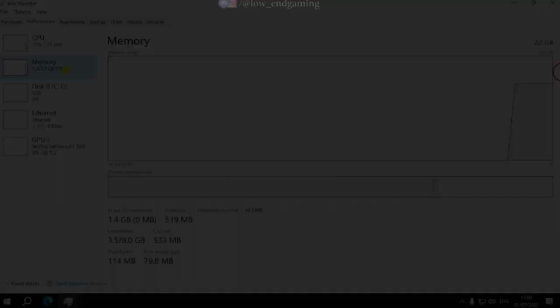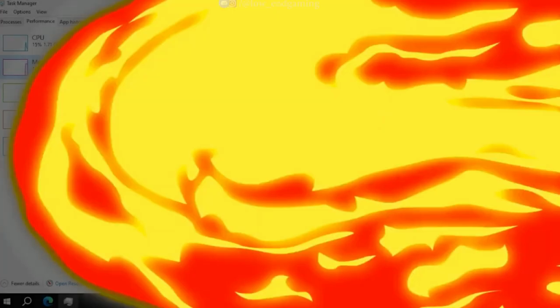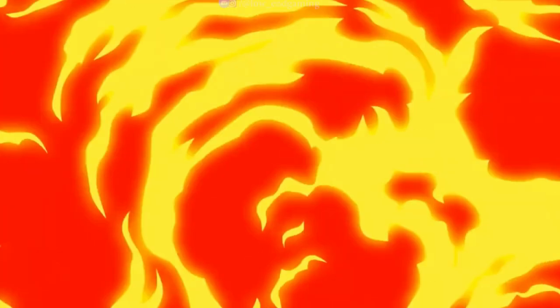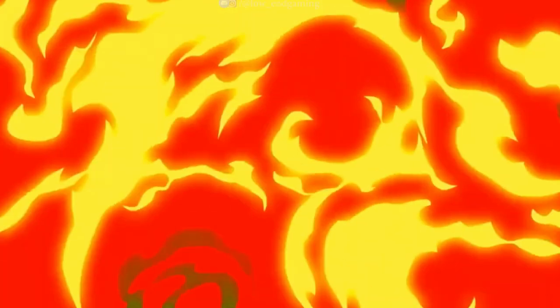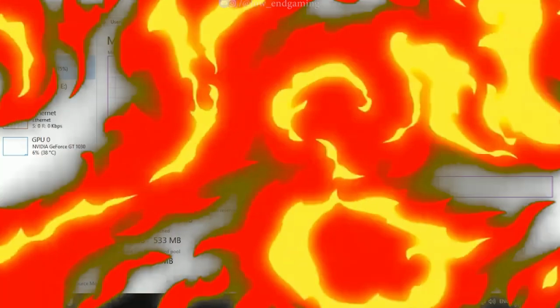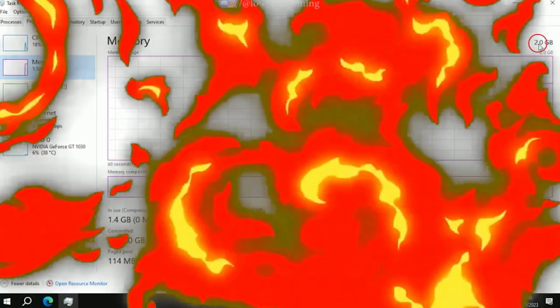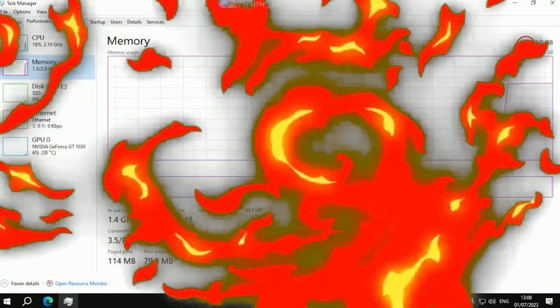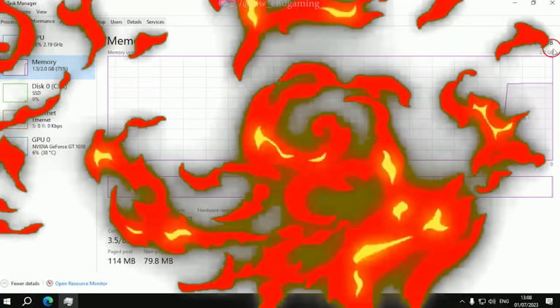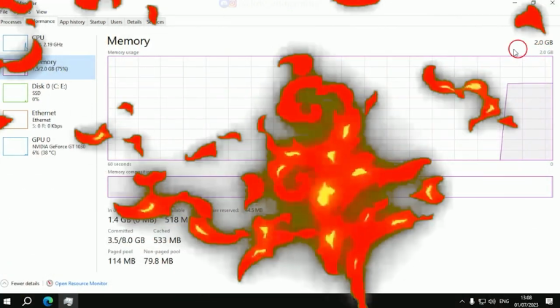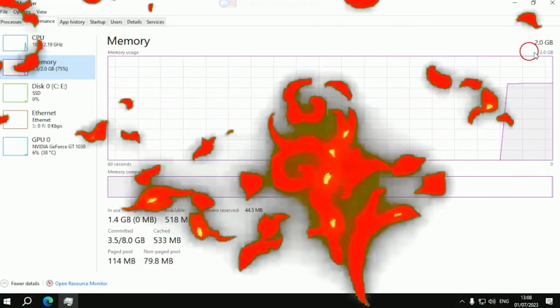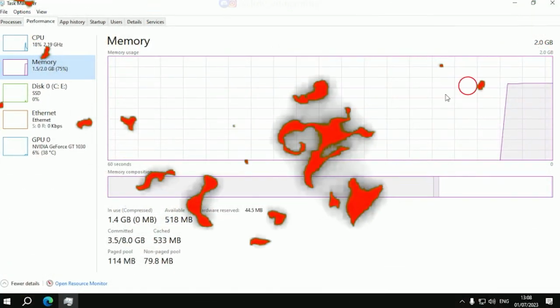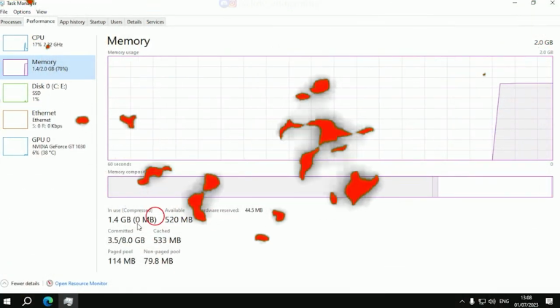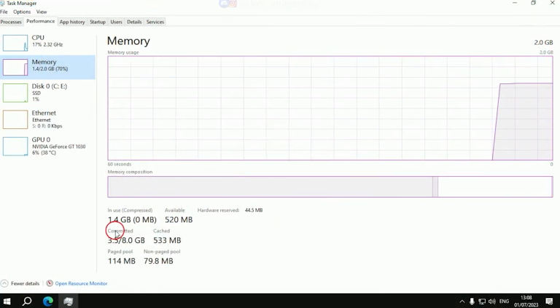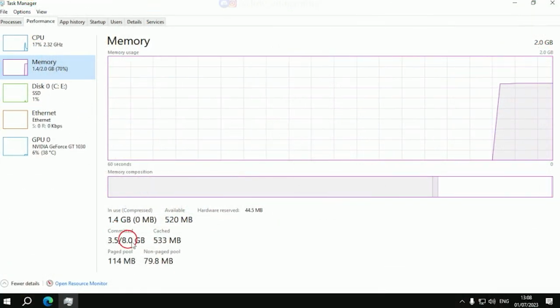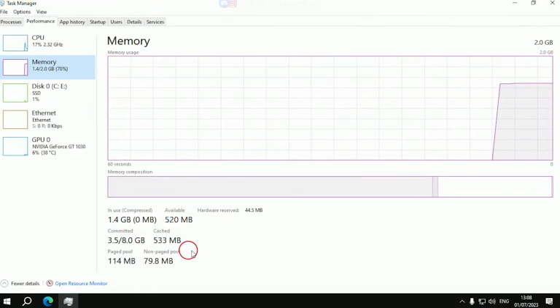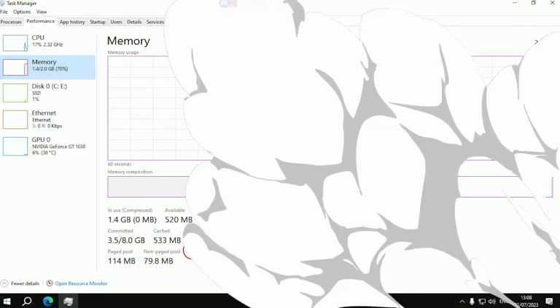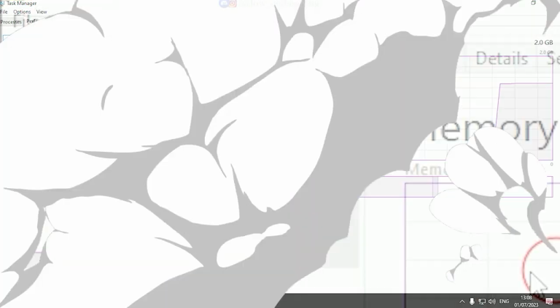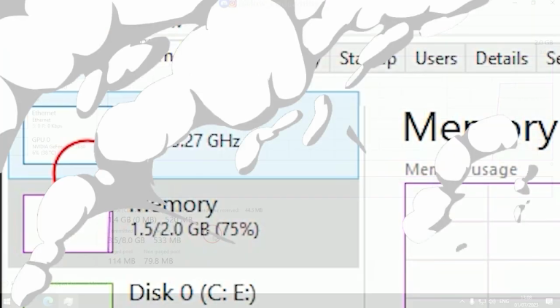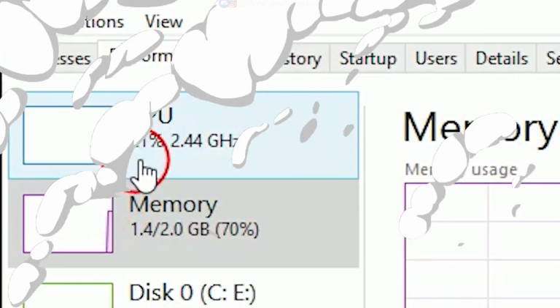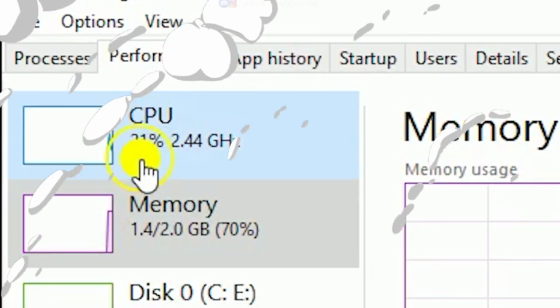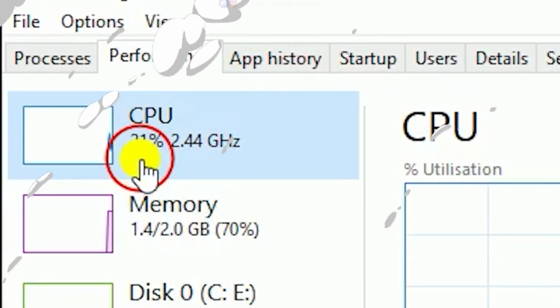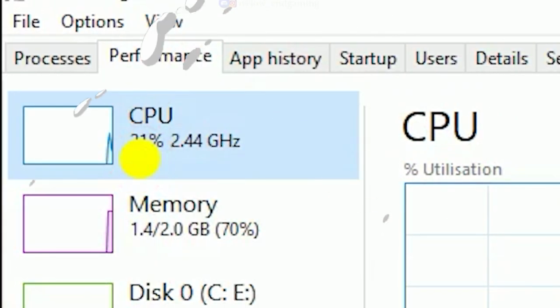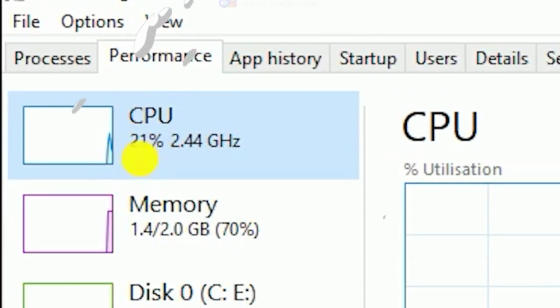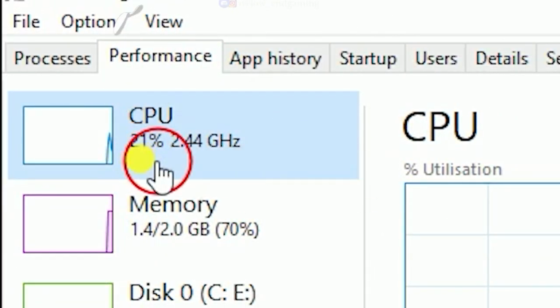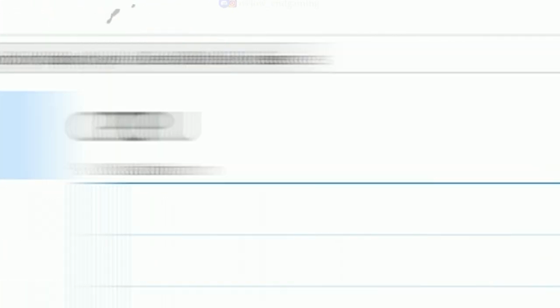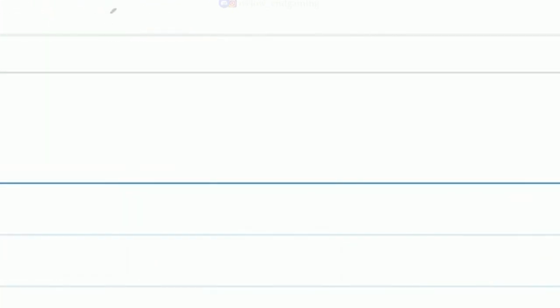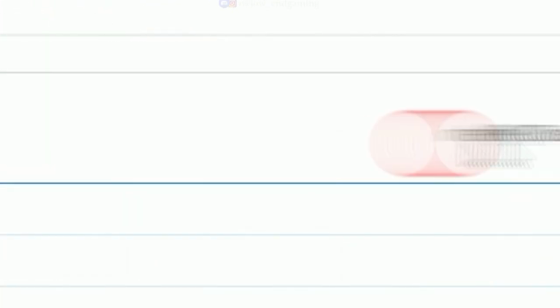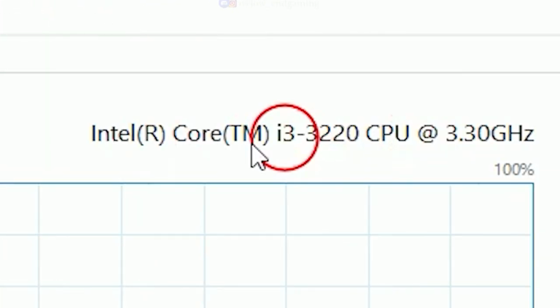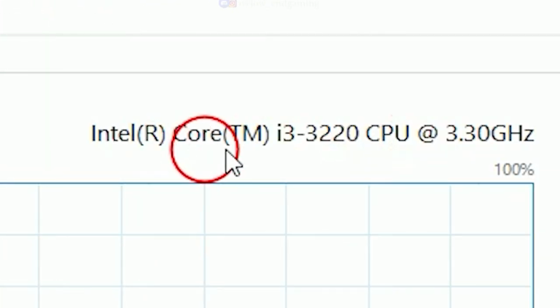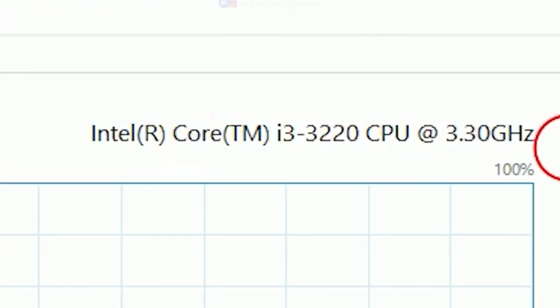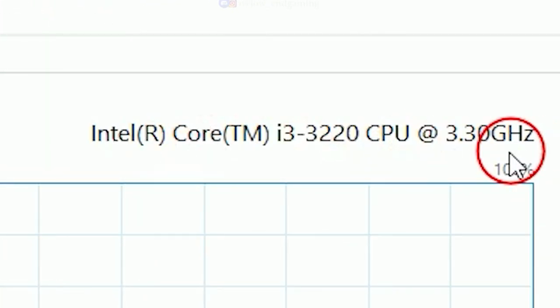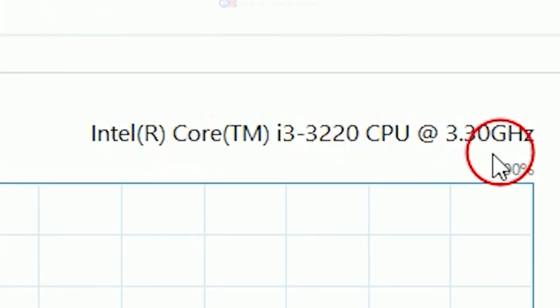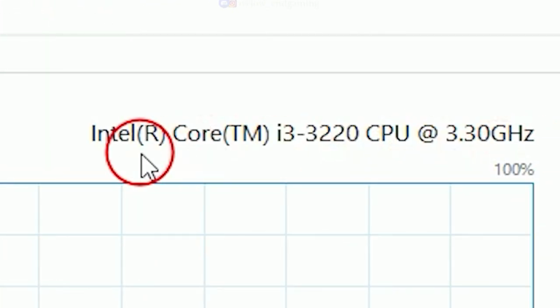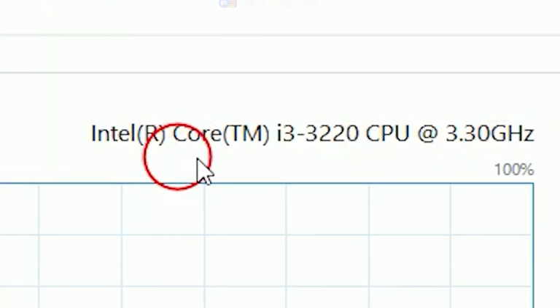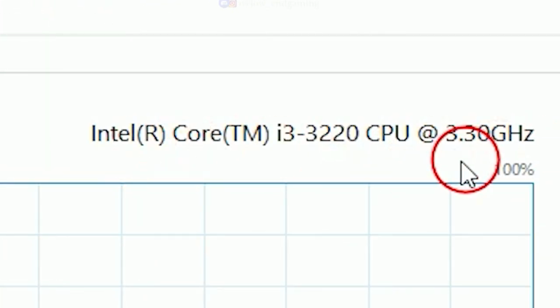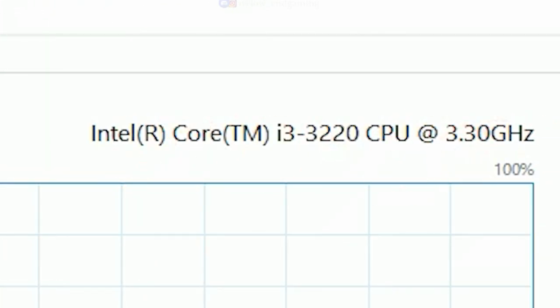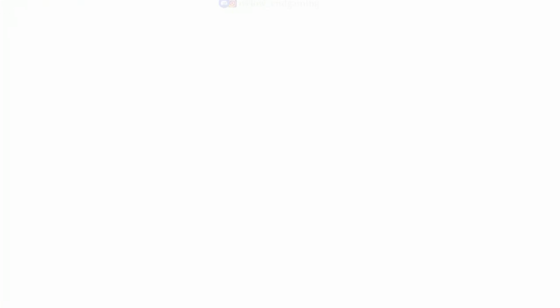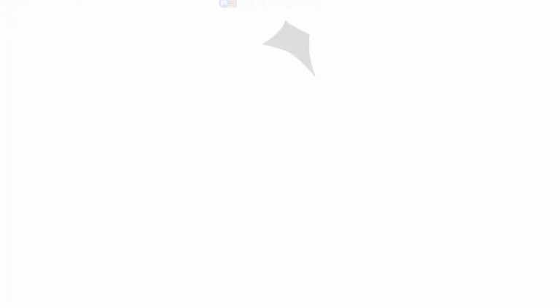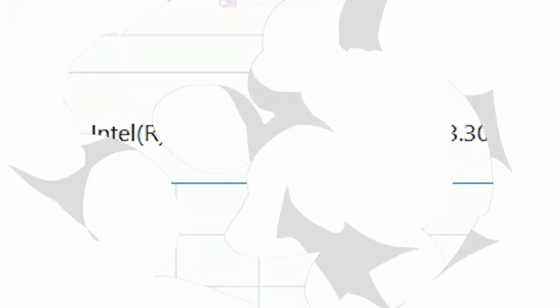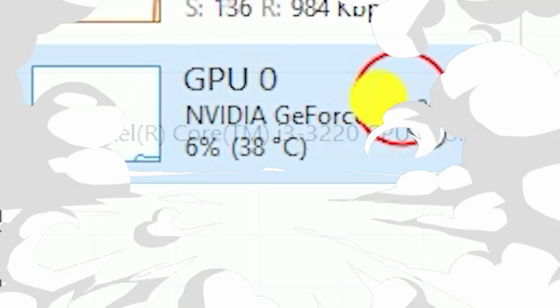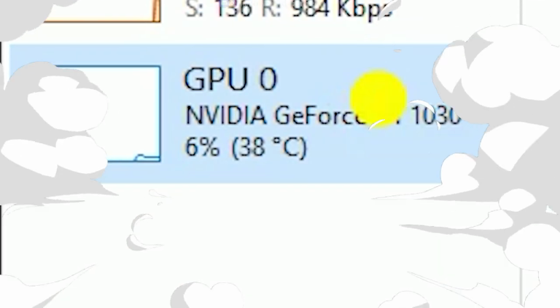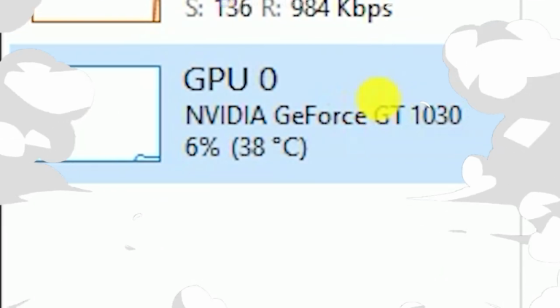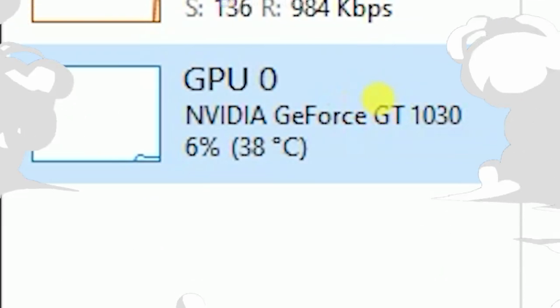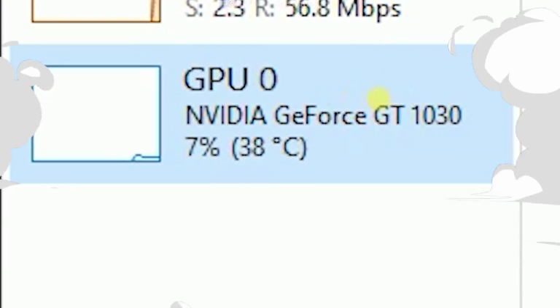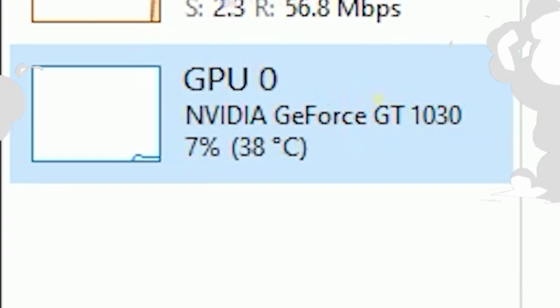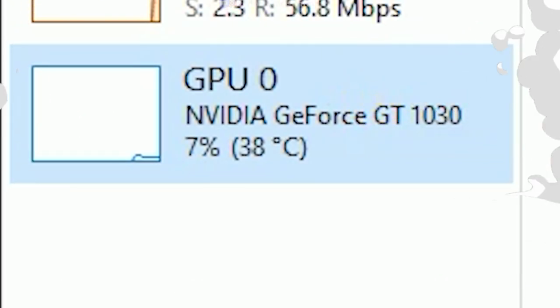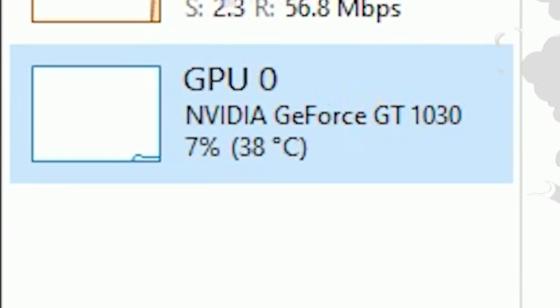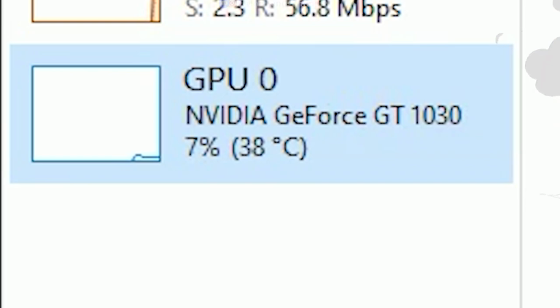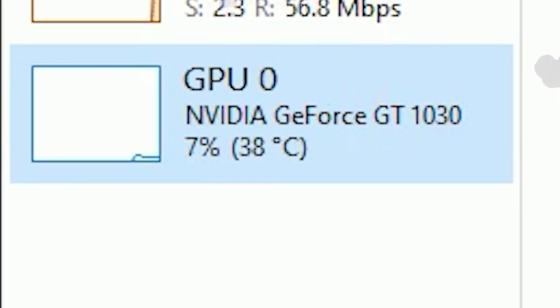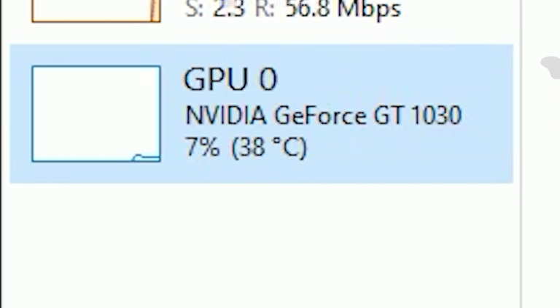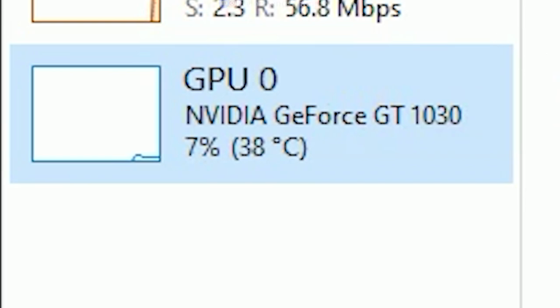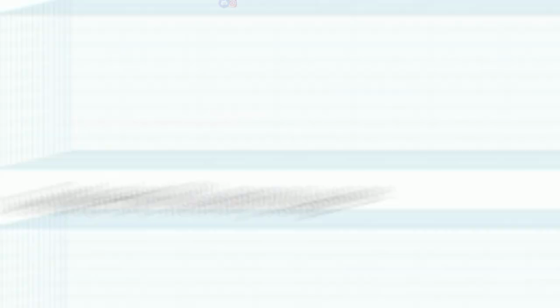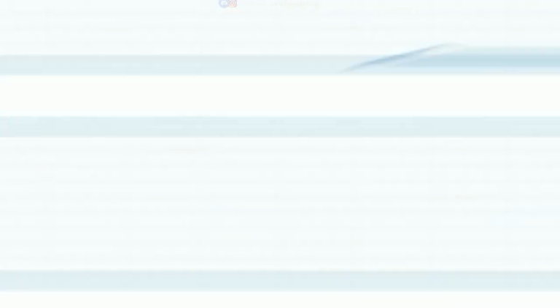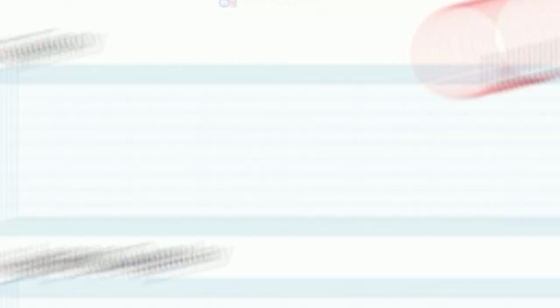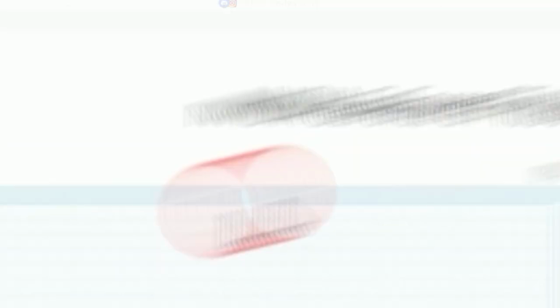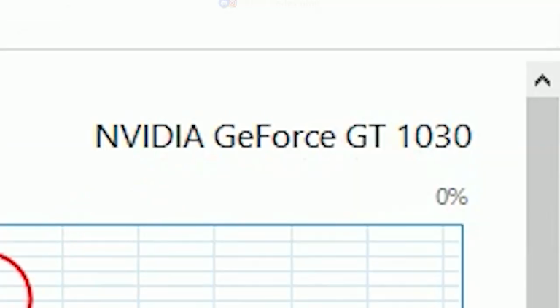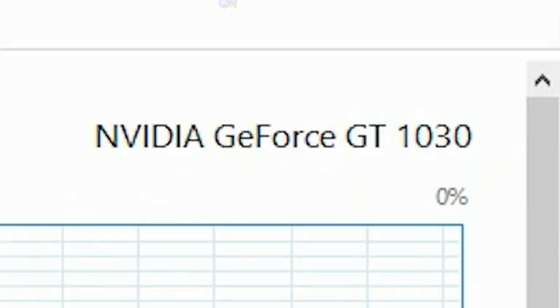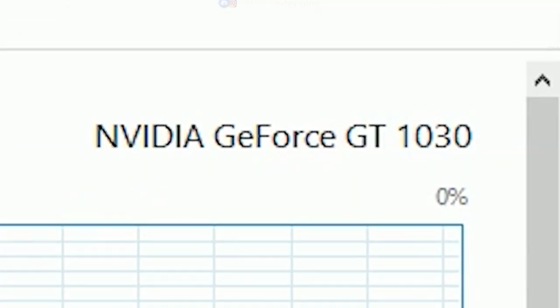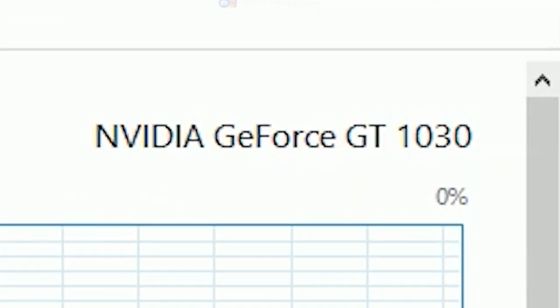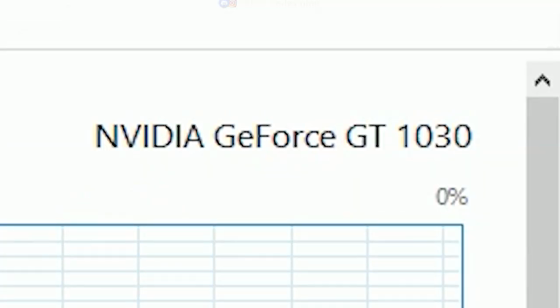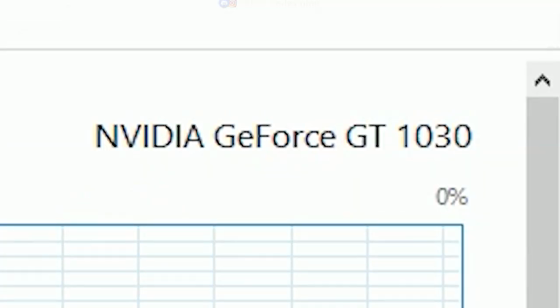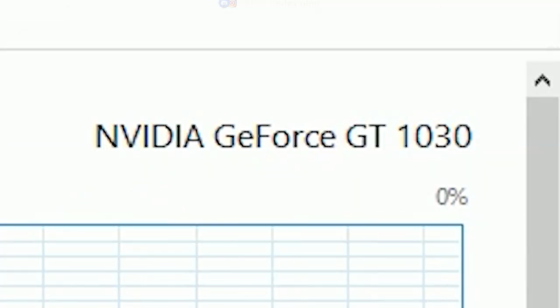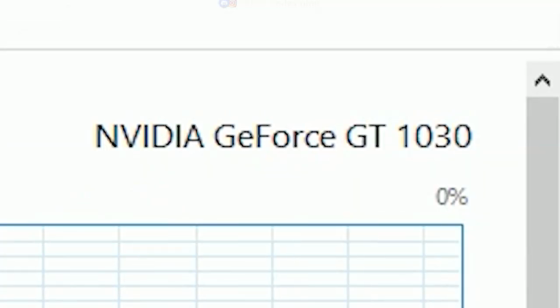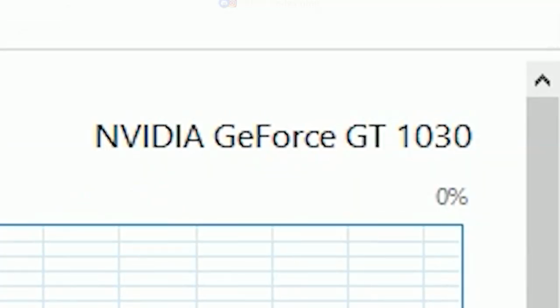As you can see, 2GB RAM, and for the CPU I have an i3 3rd gen, and for the GPU I have a GT1030.